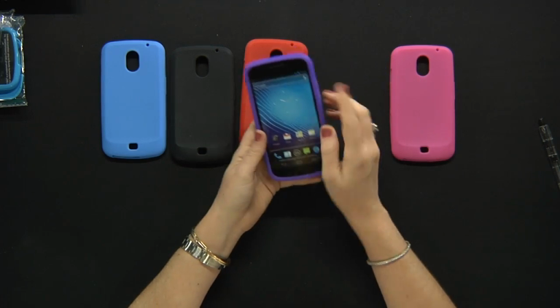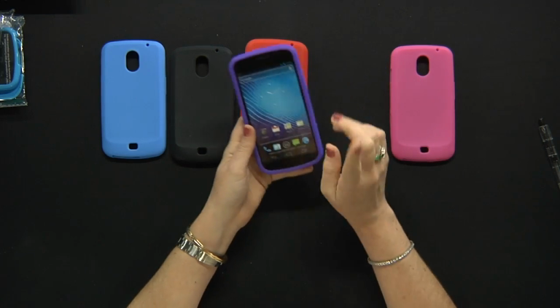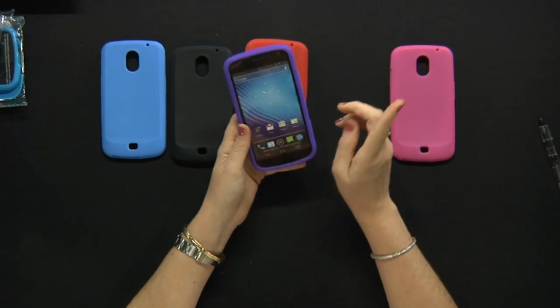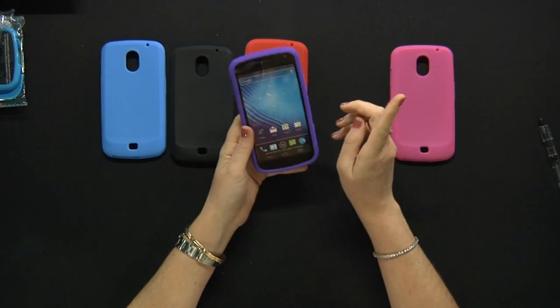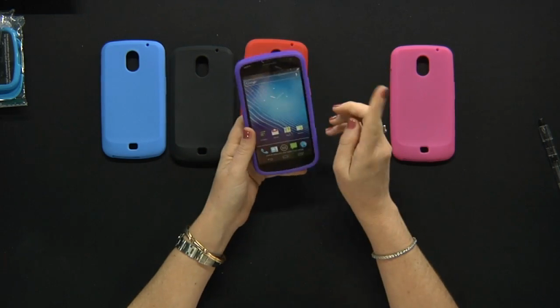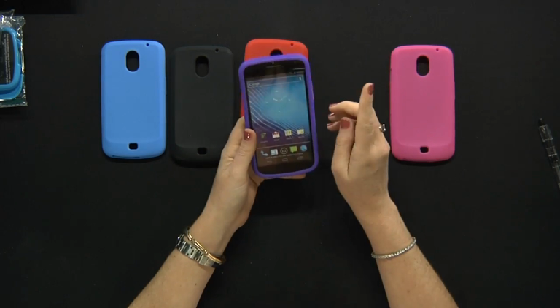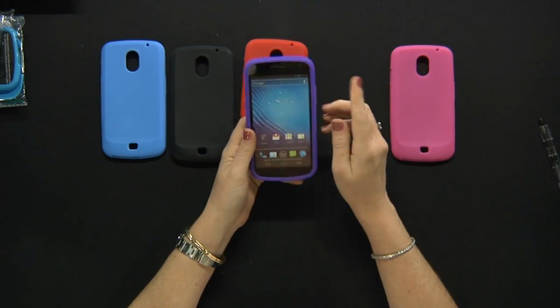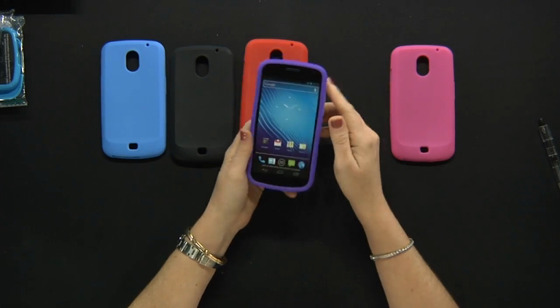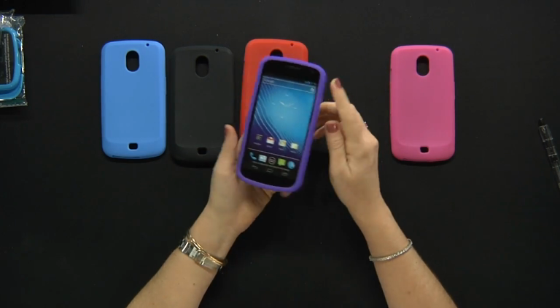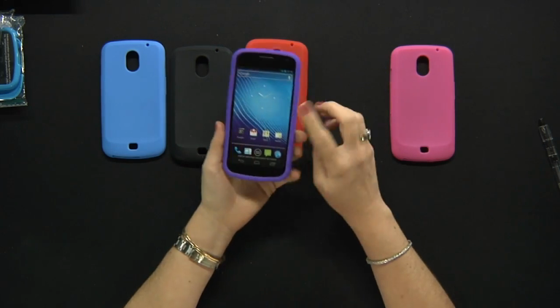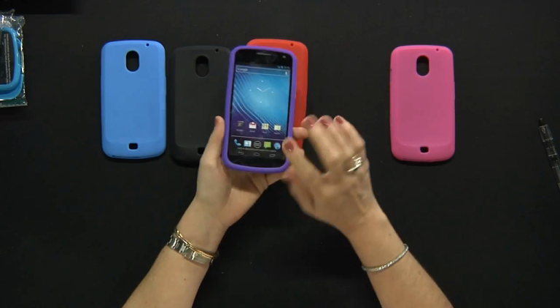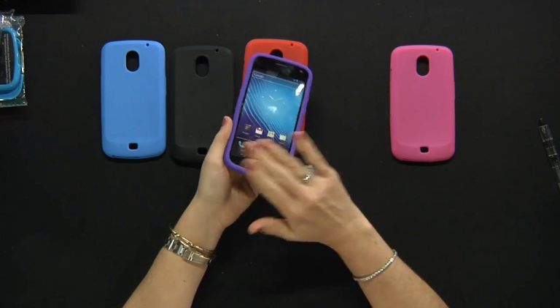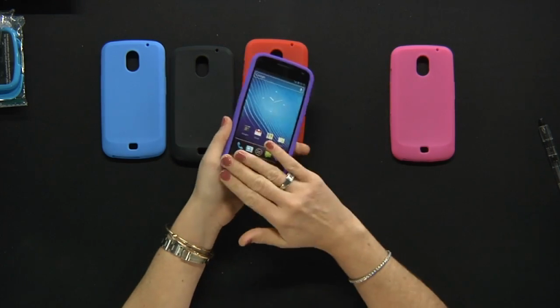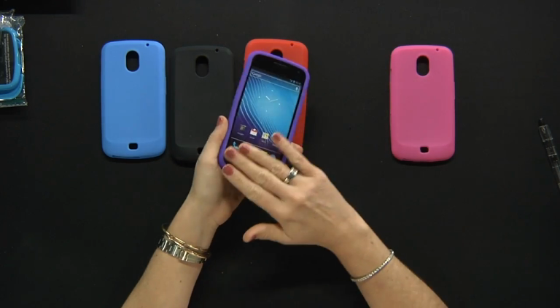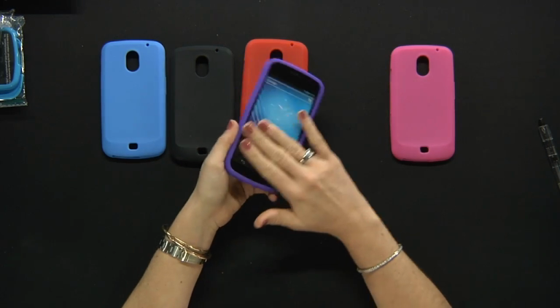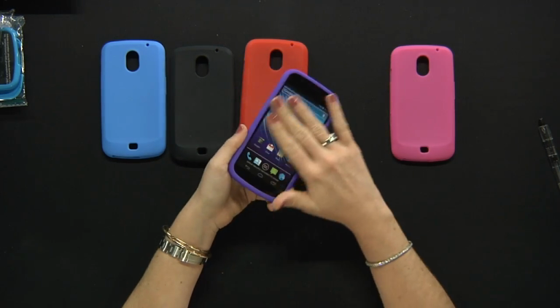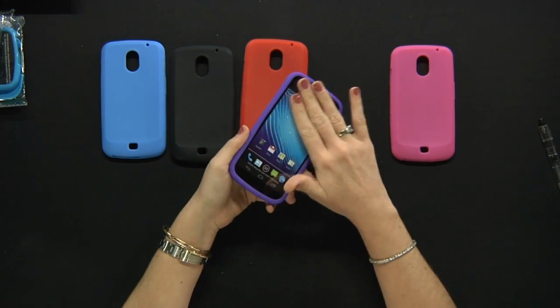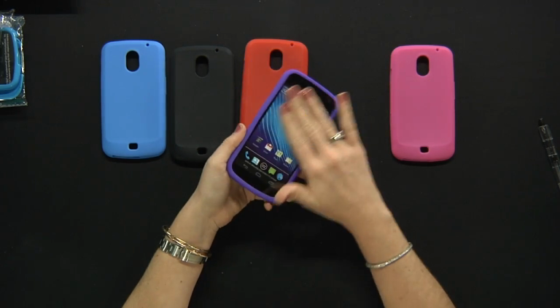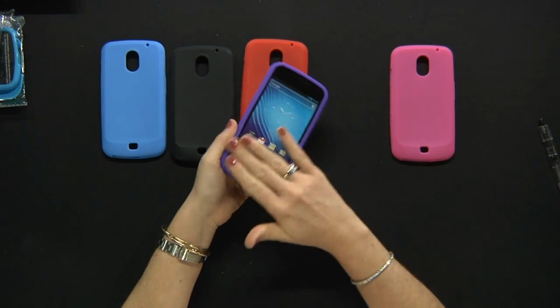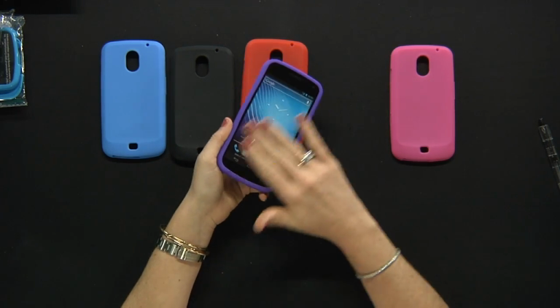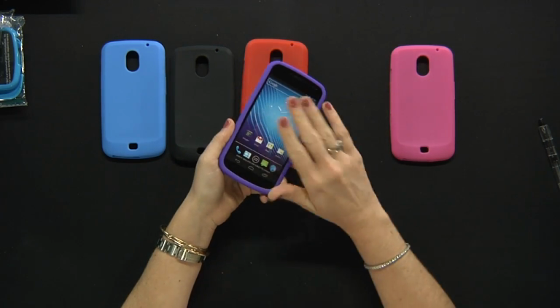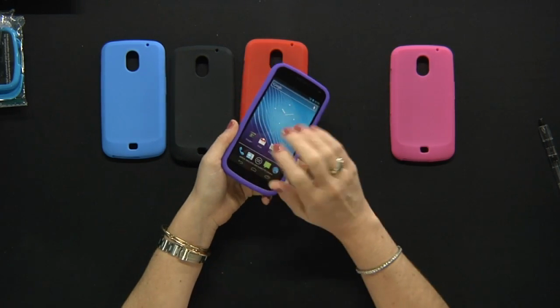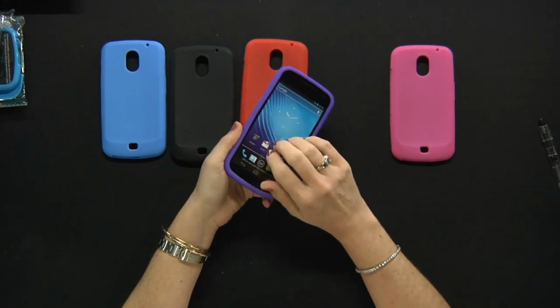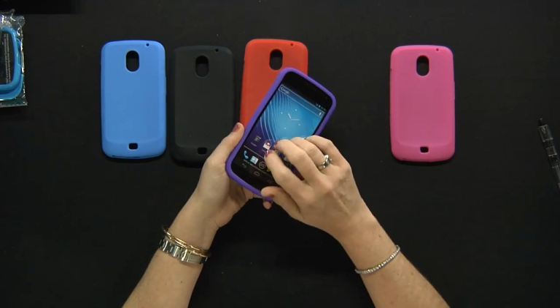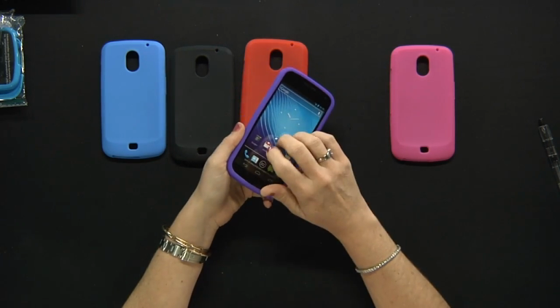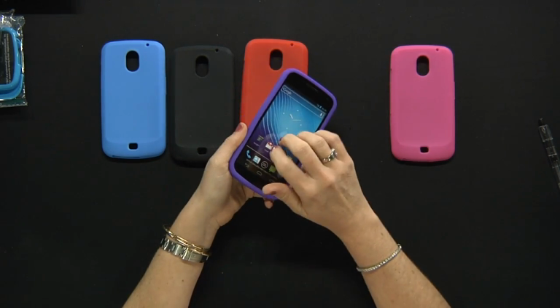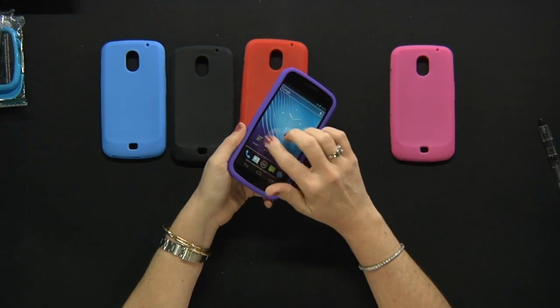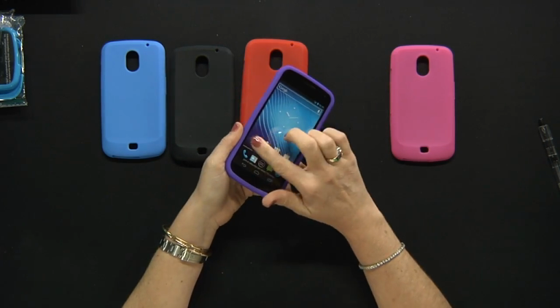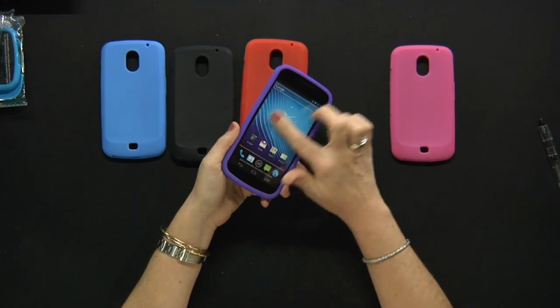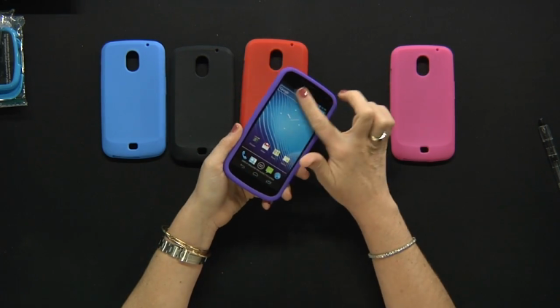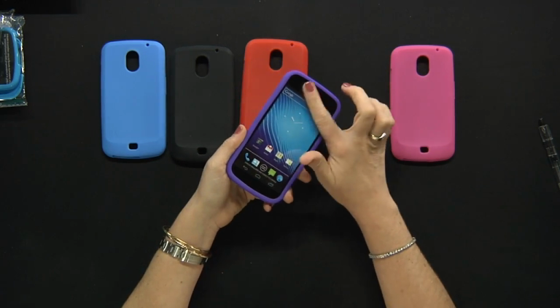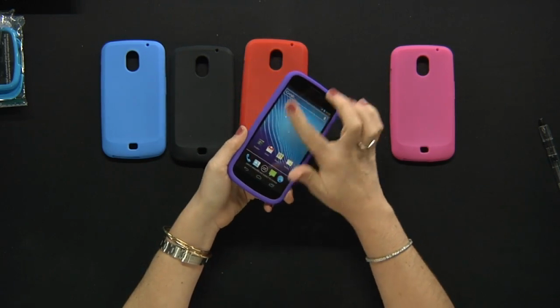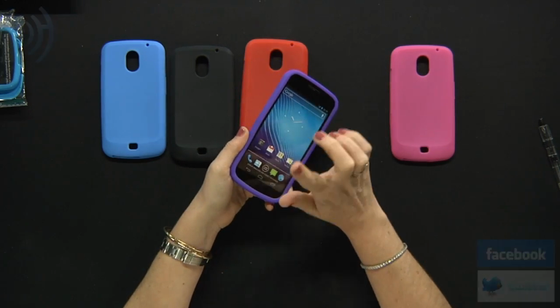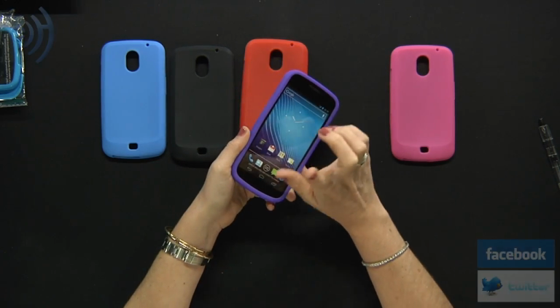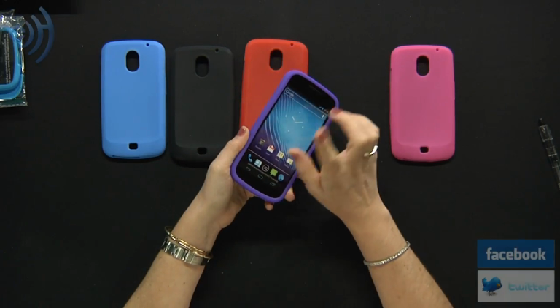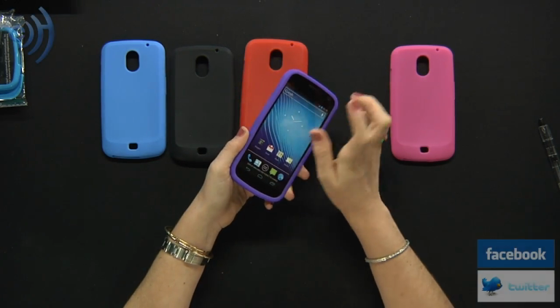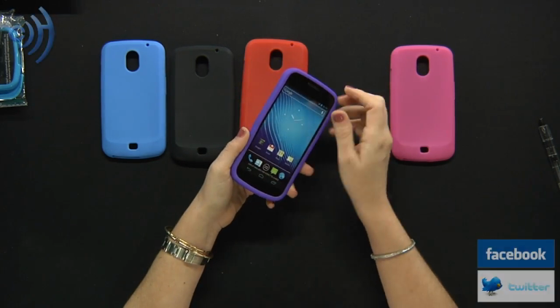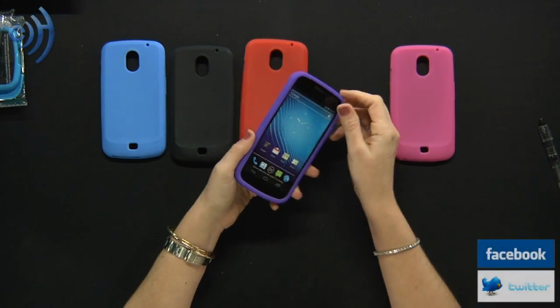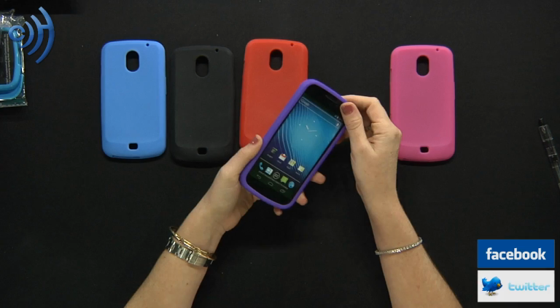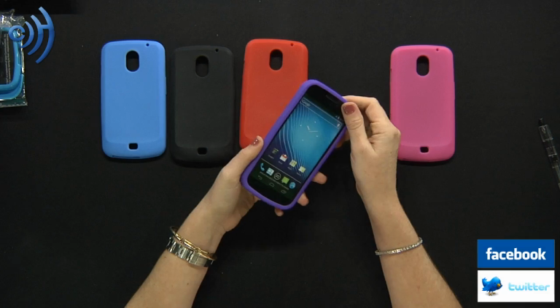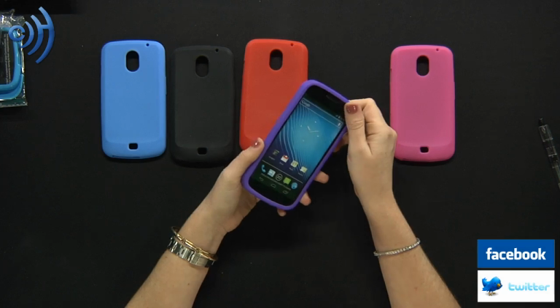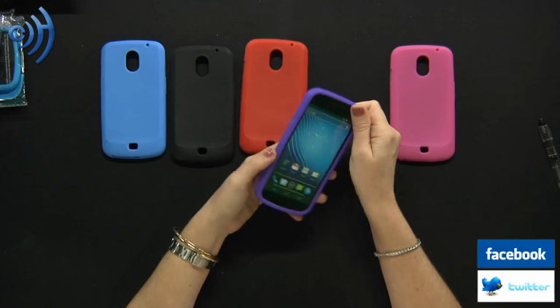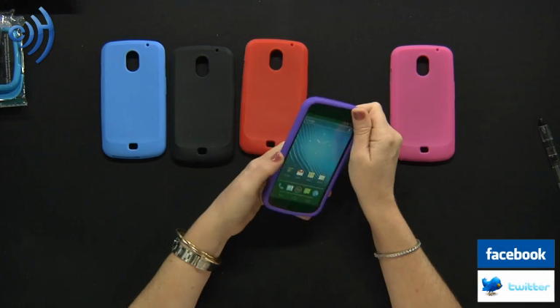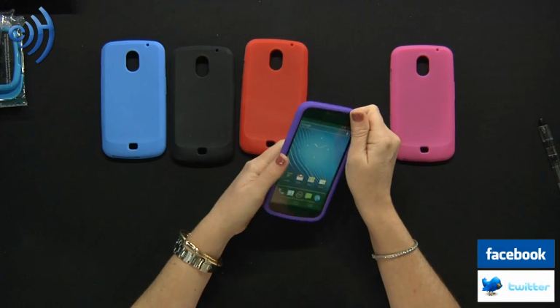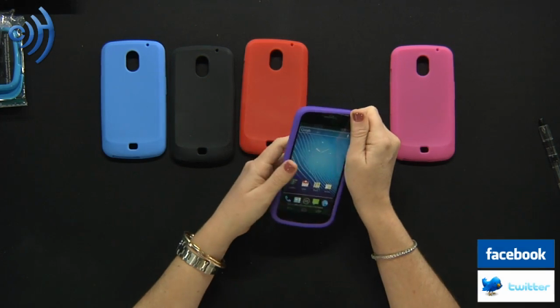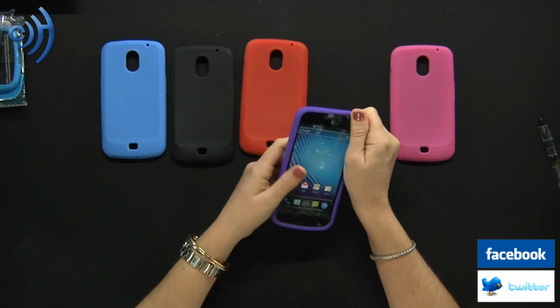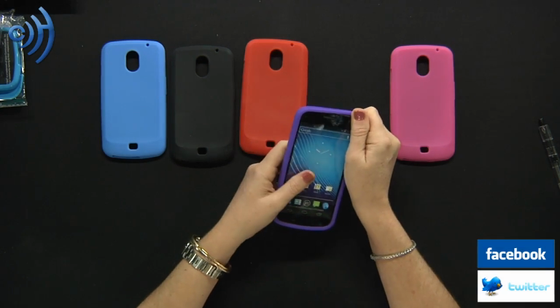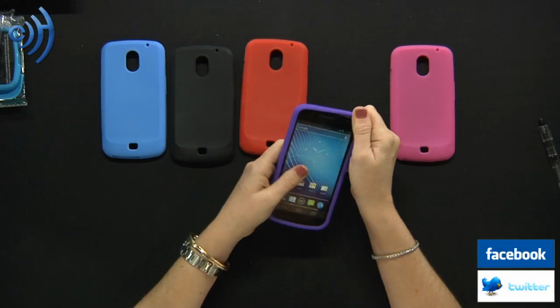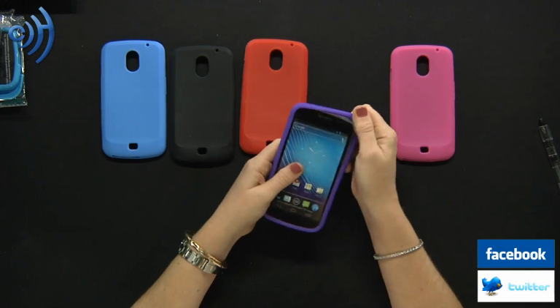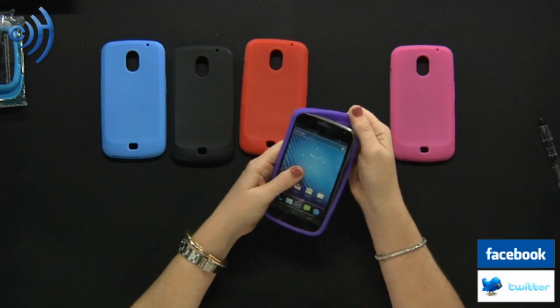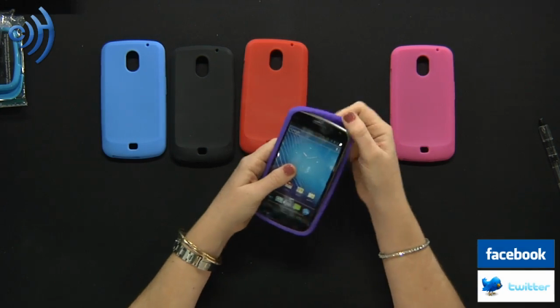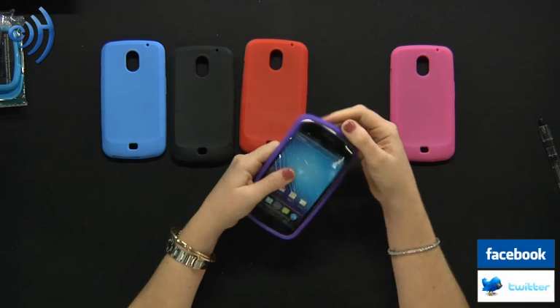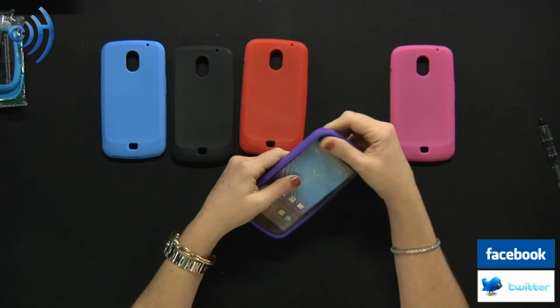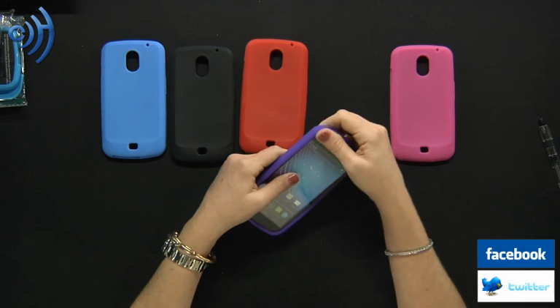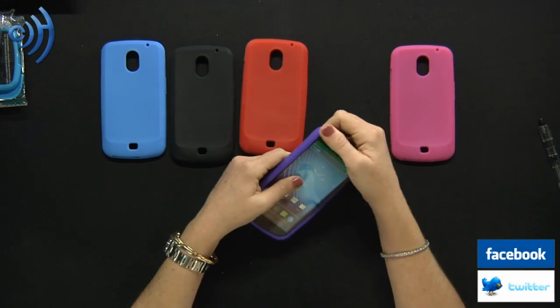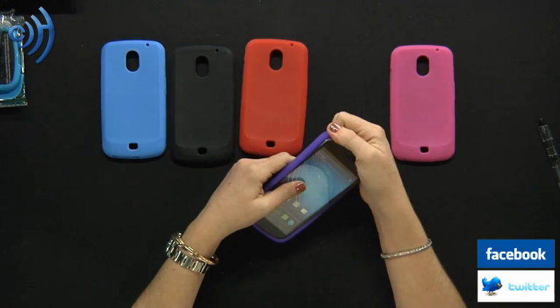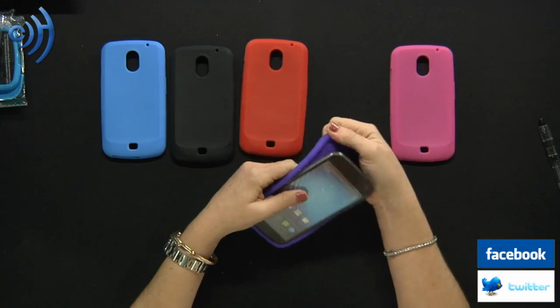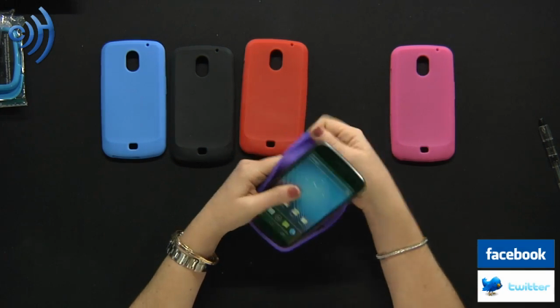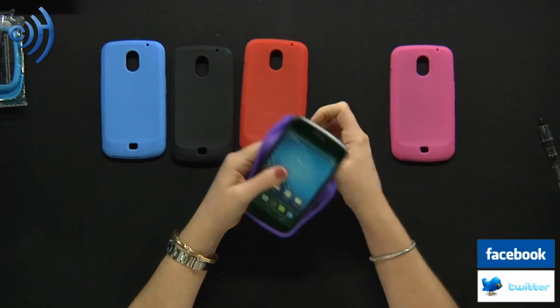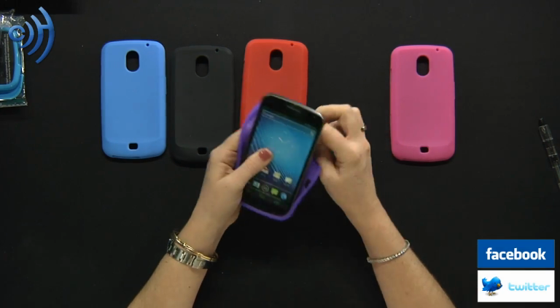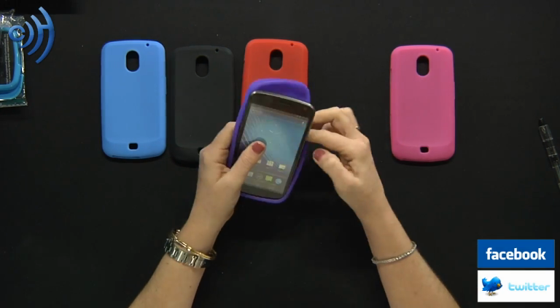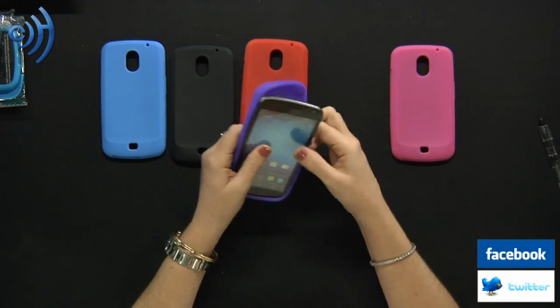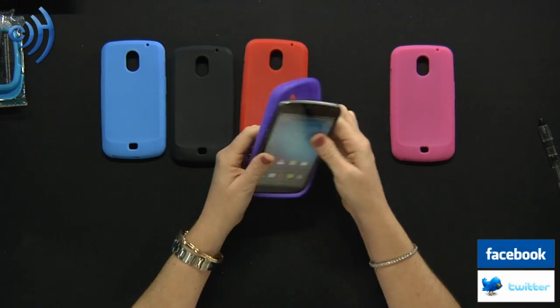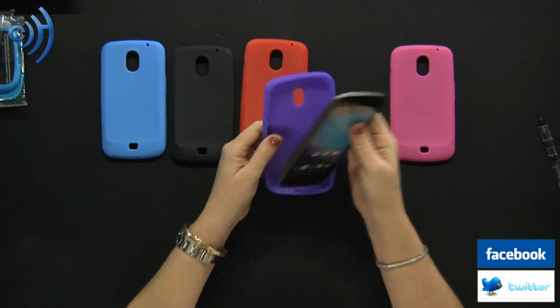Keep in mind they will not cover or protect your screen, so you still want to buy one of those screen protectors to make sure your phone looks like new all the time.